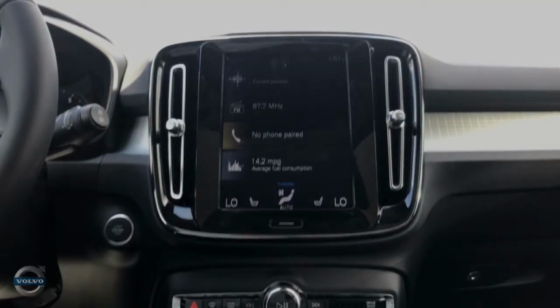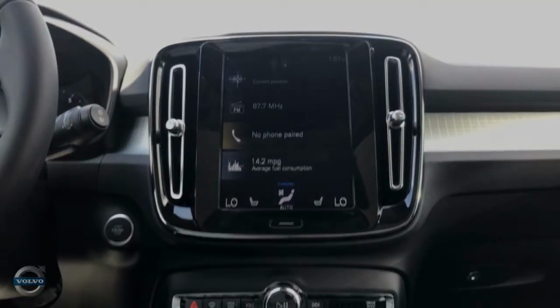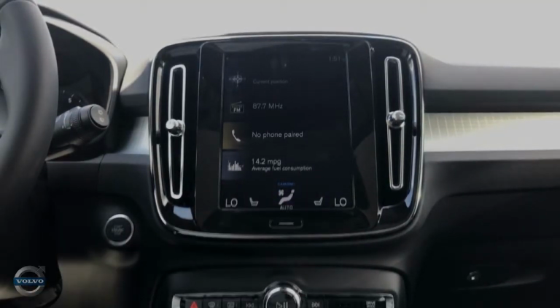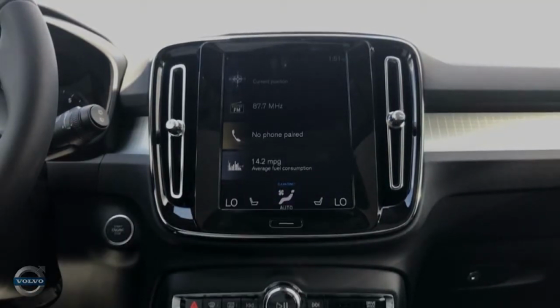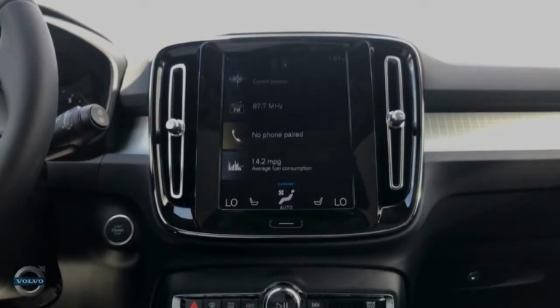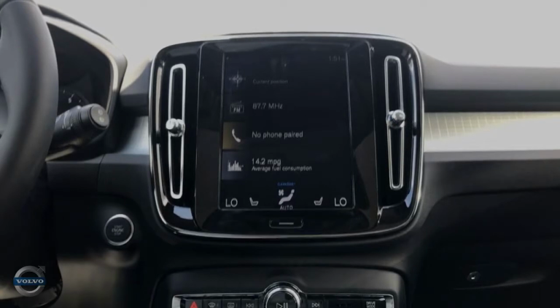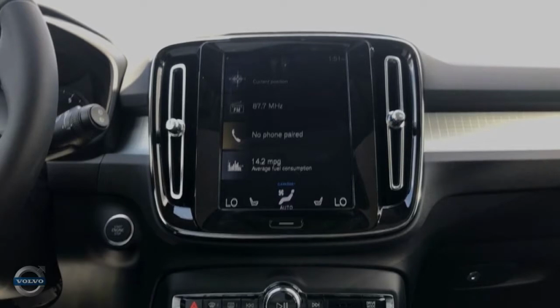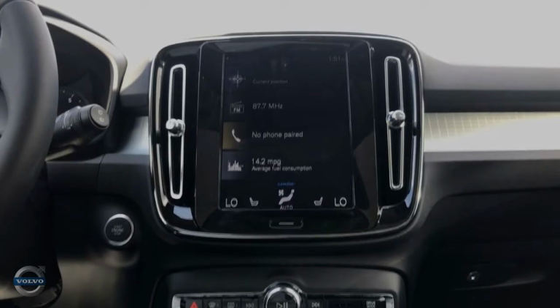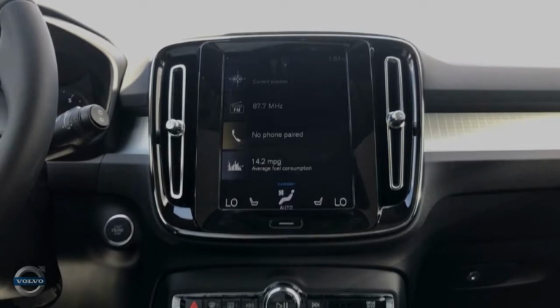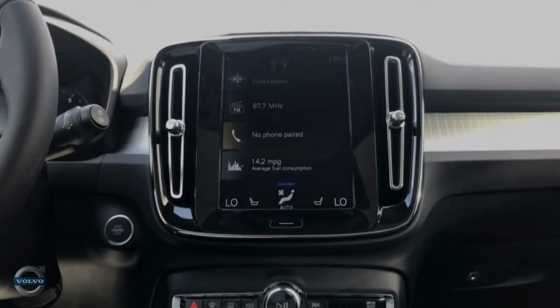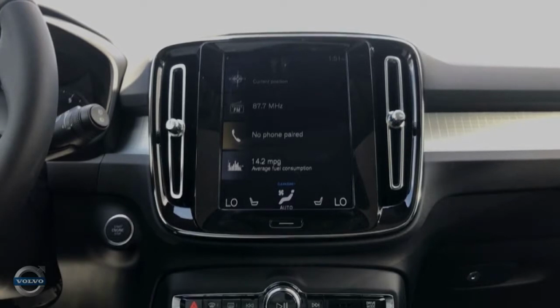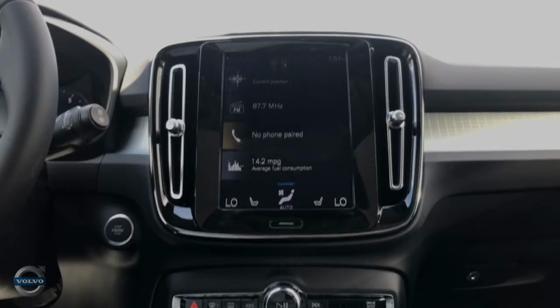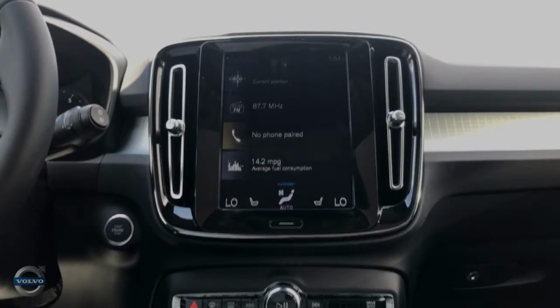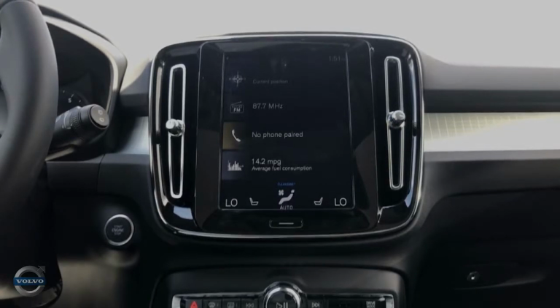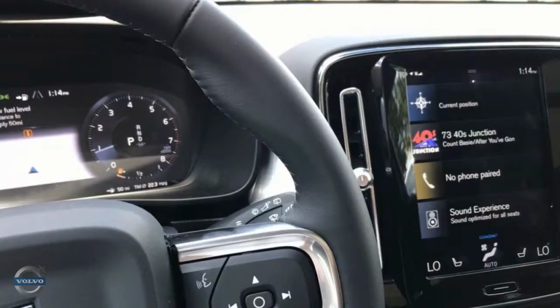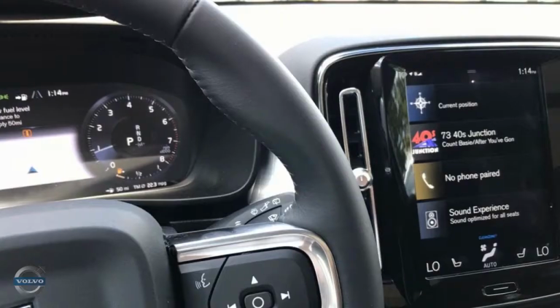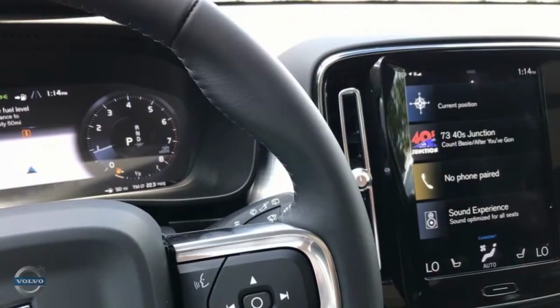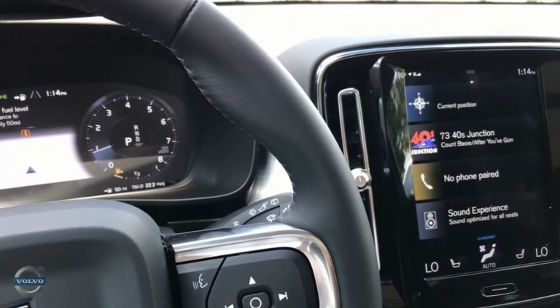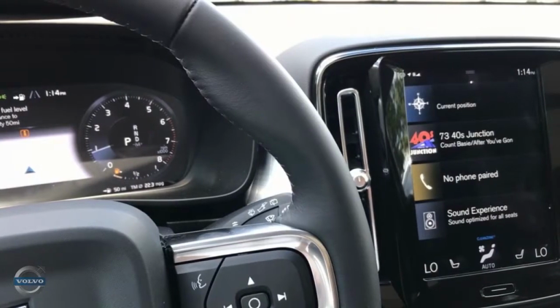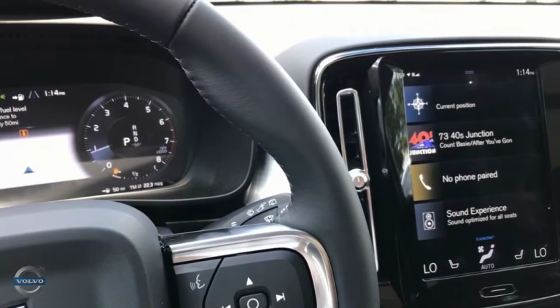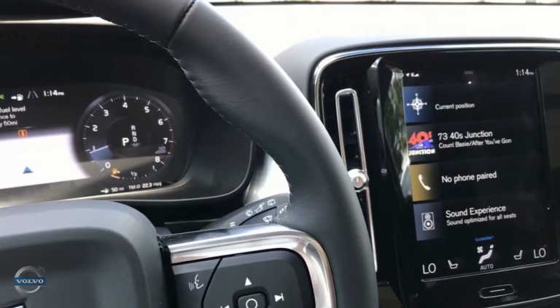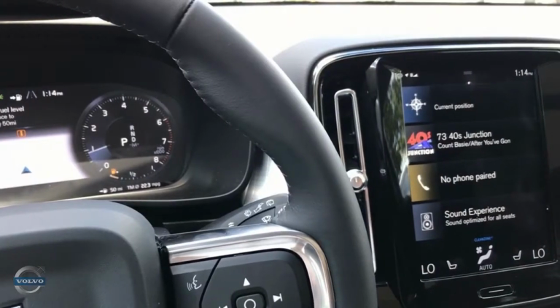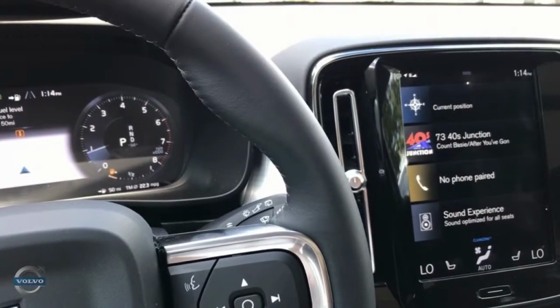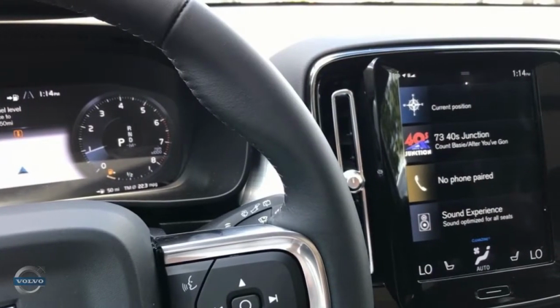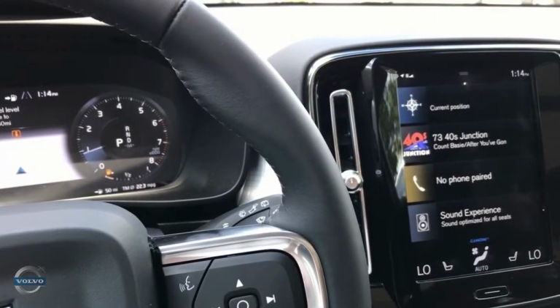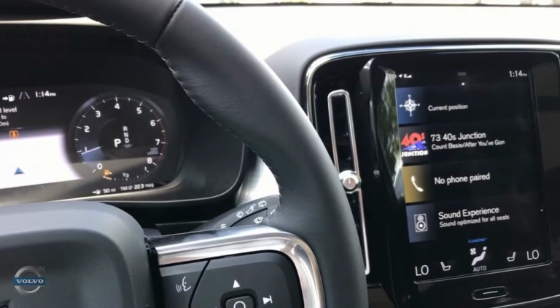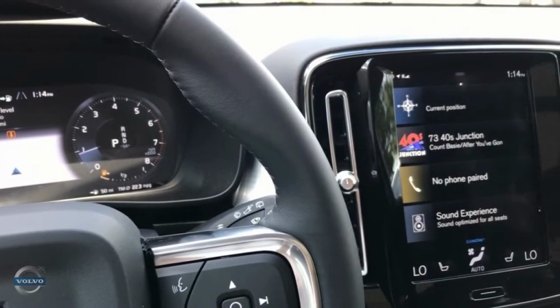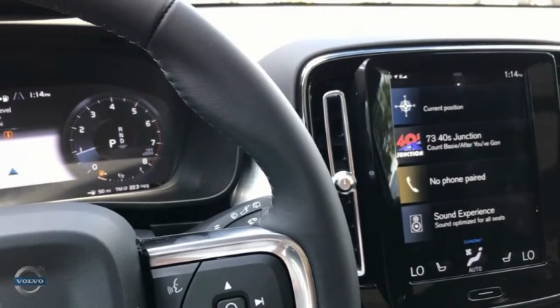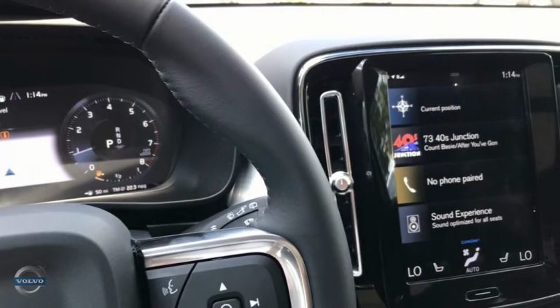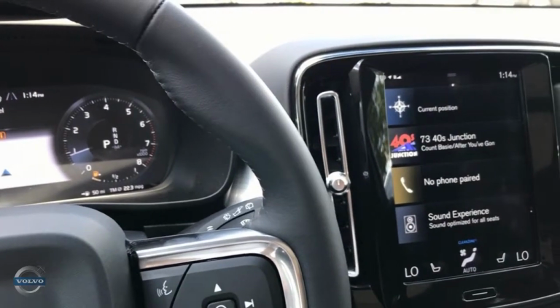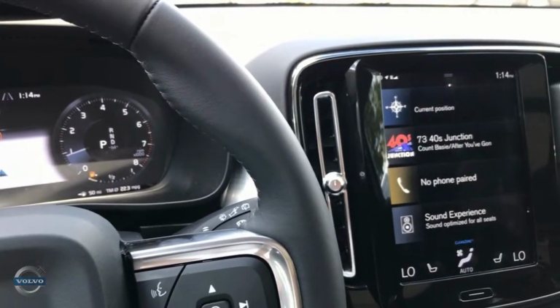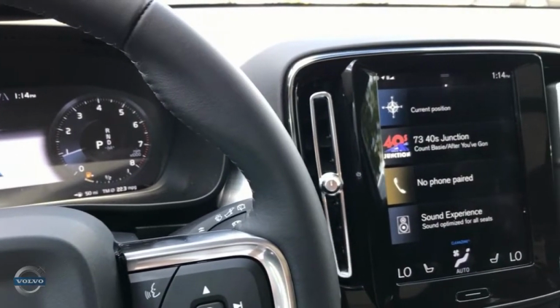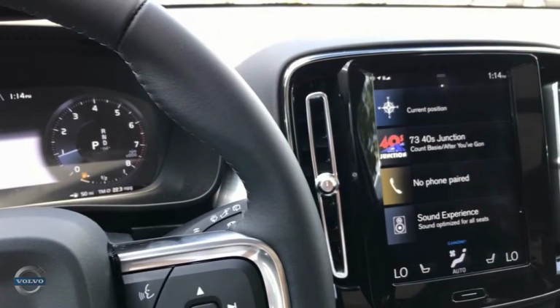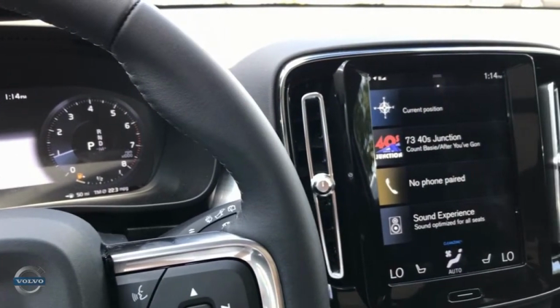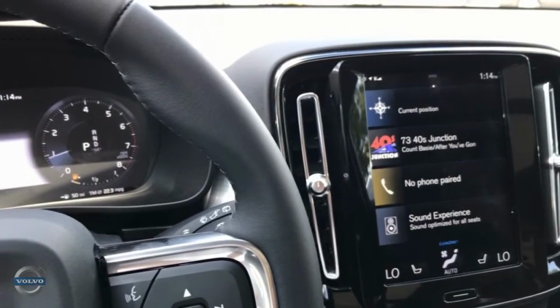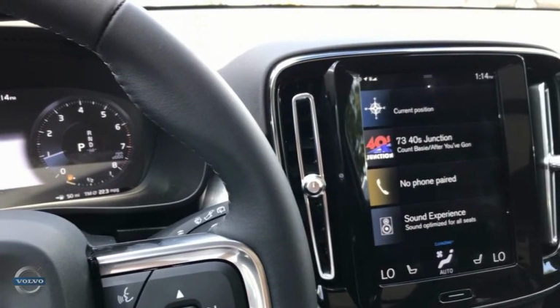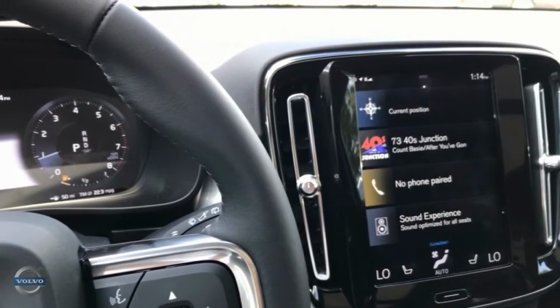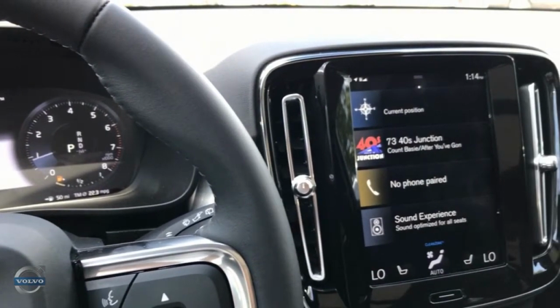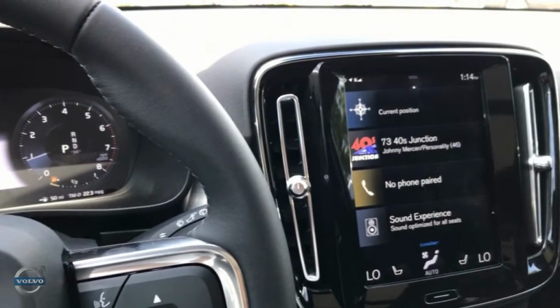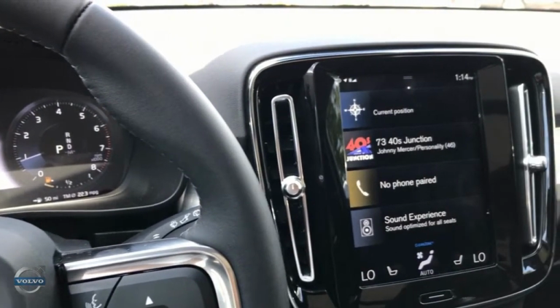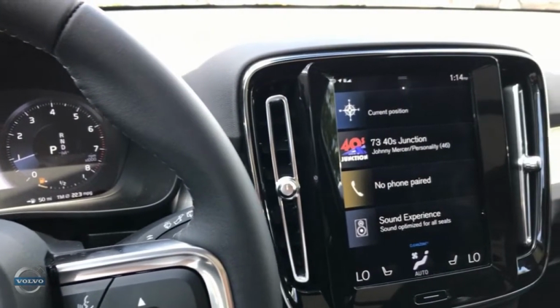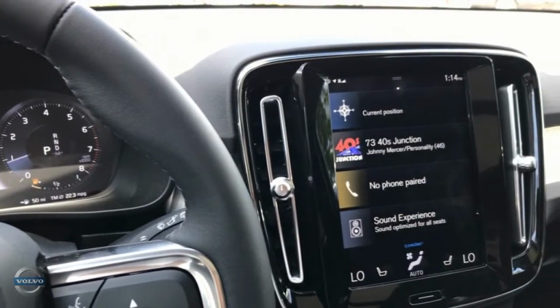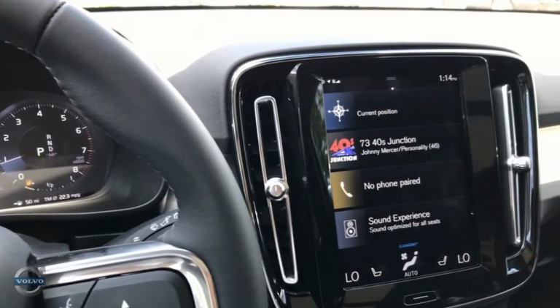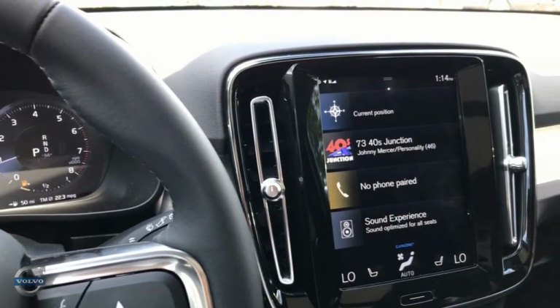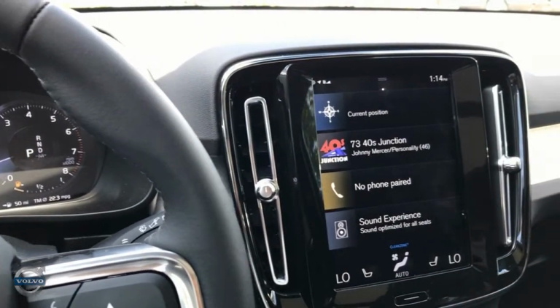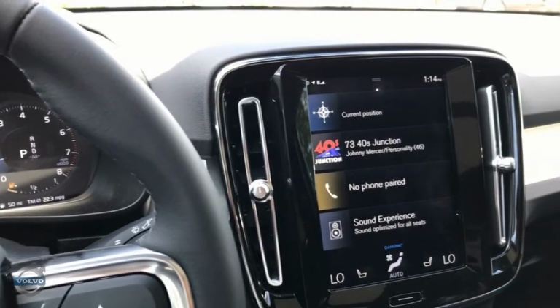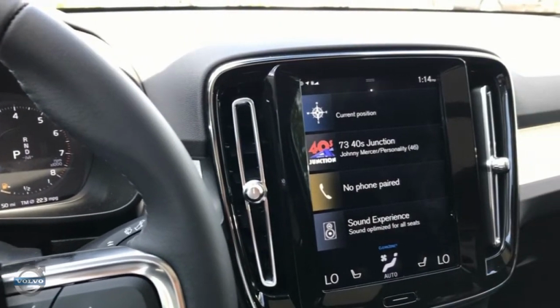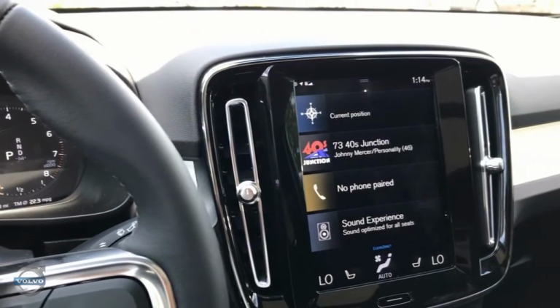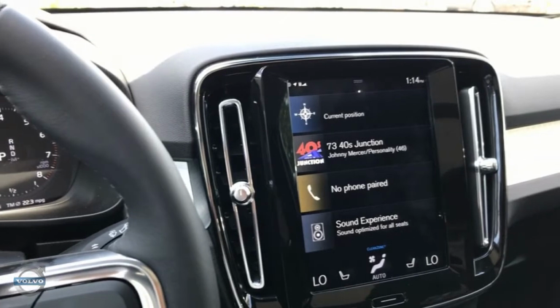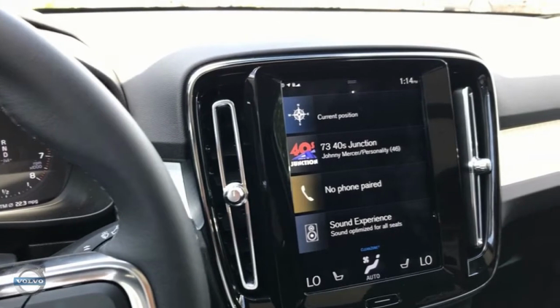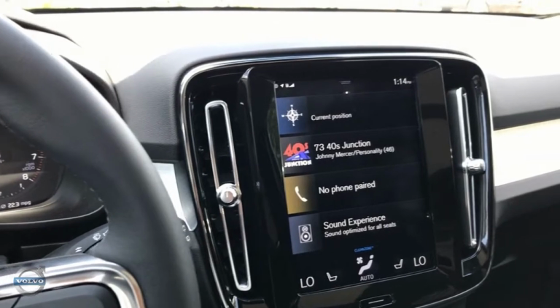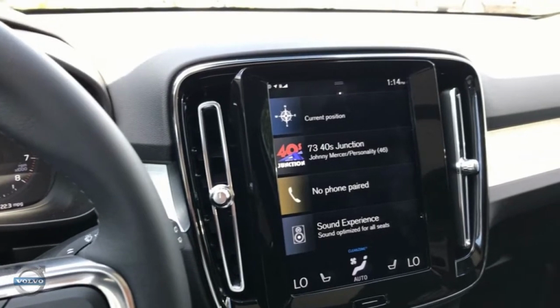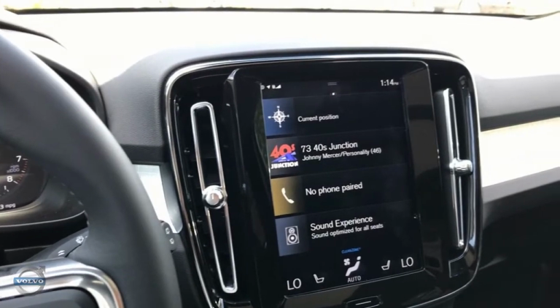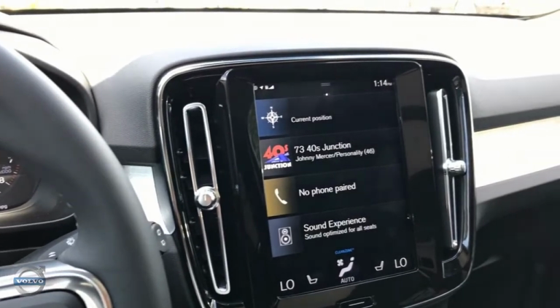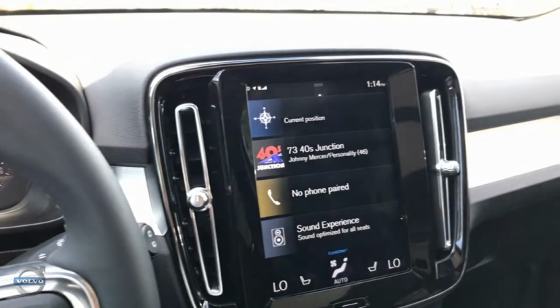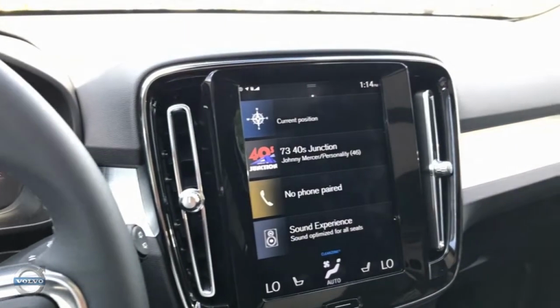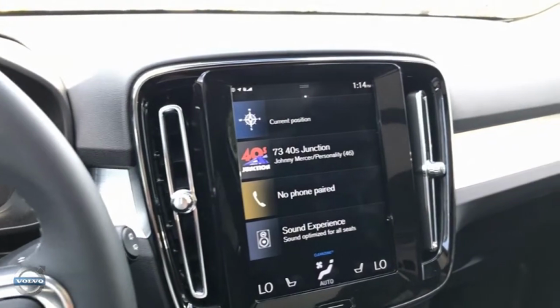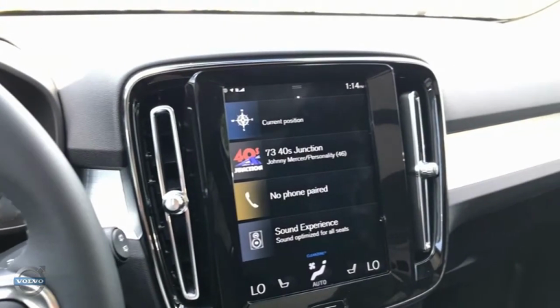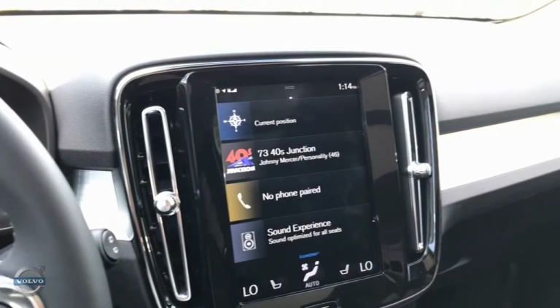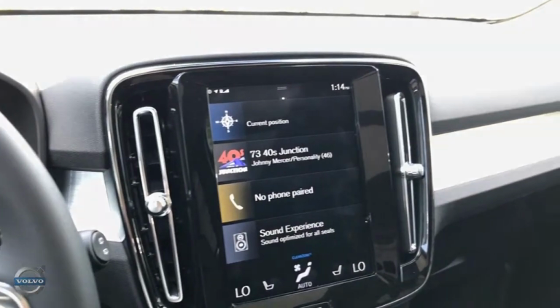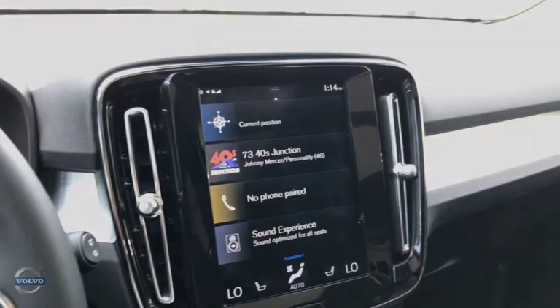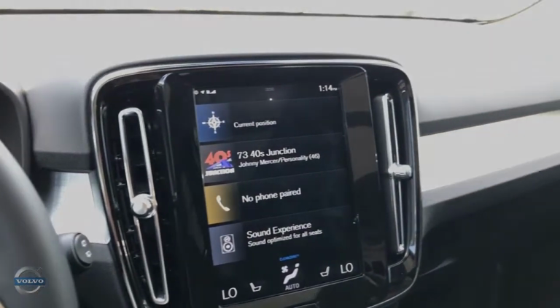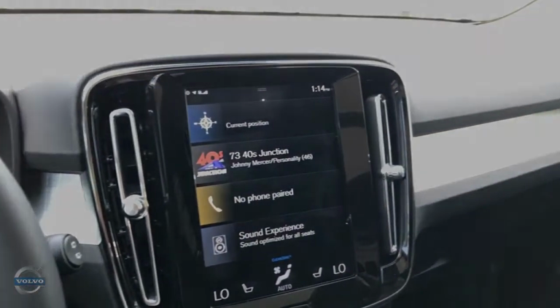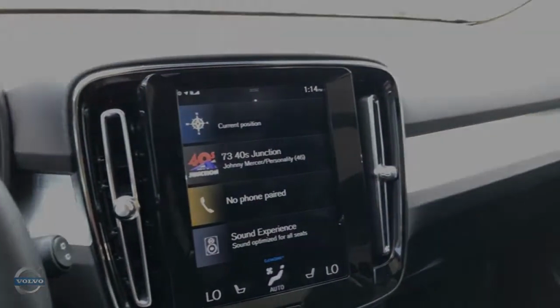This has been a brief overview of everything situated within the Volvo Sensus system. More detailed and in-depth videos about these individual features will be on their way.